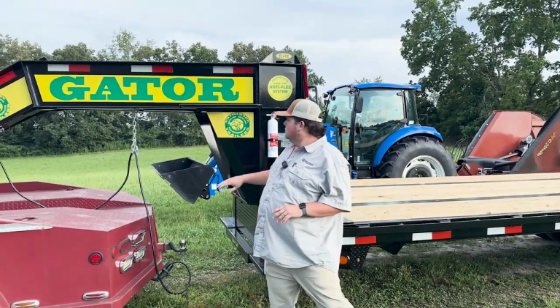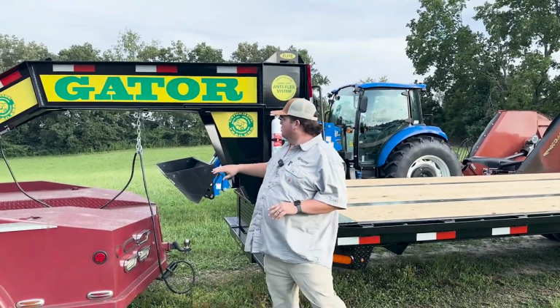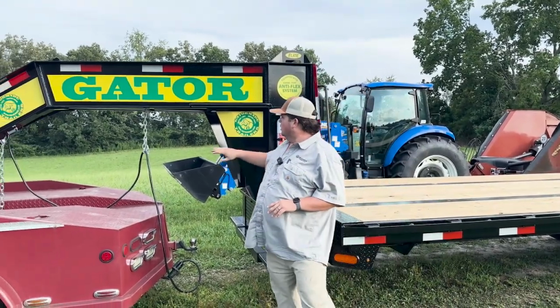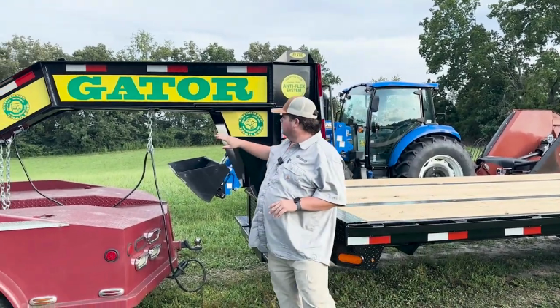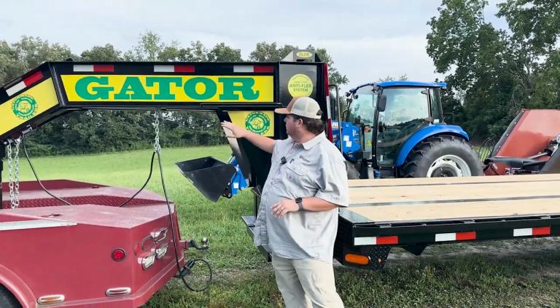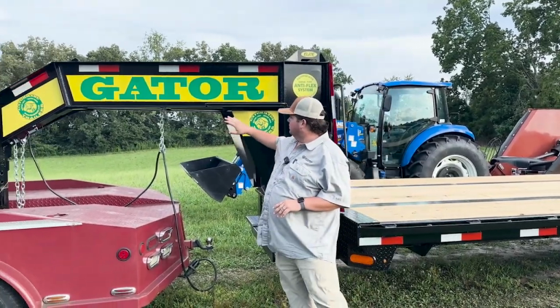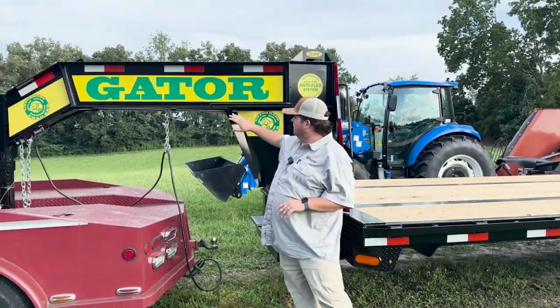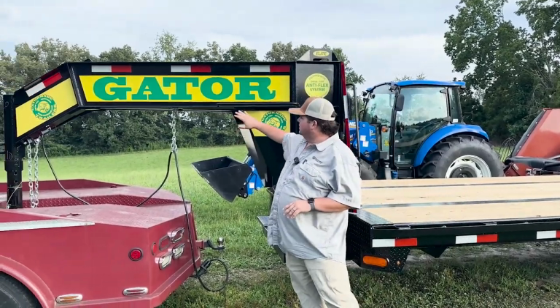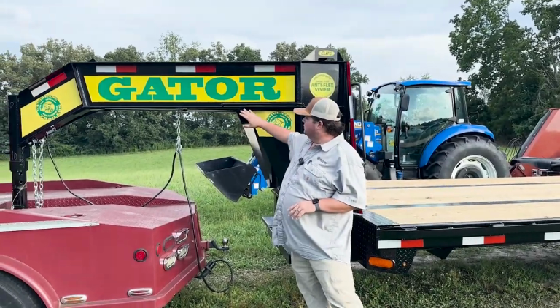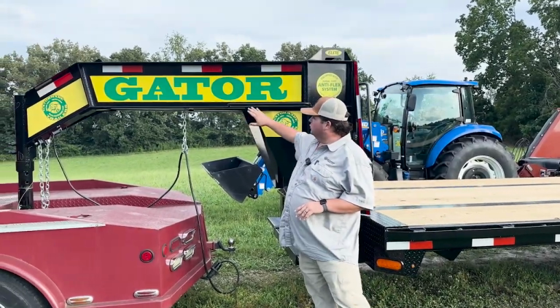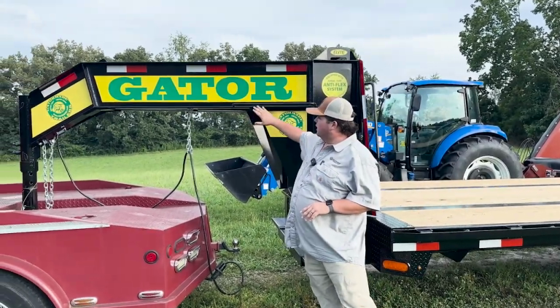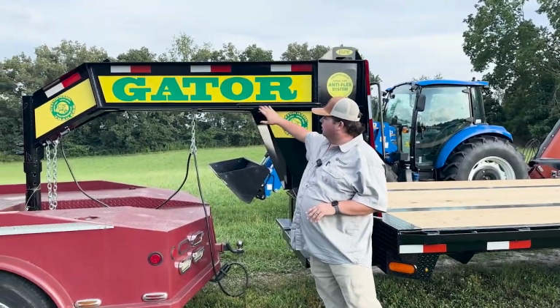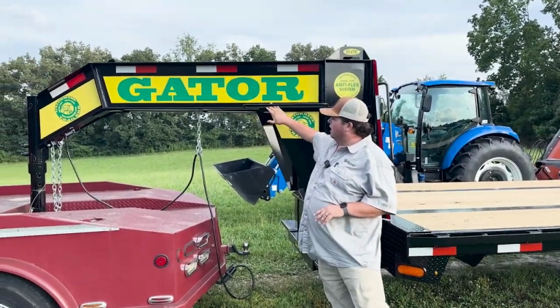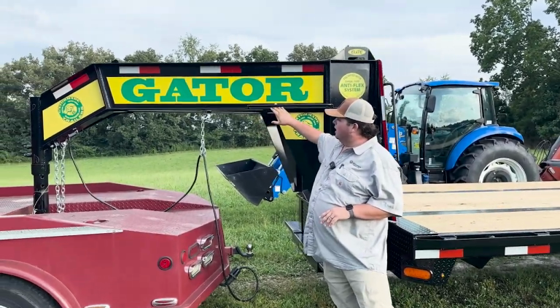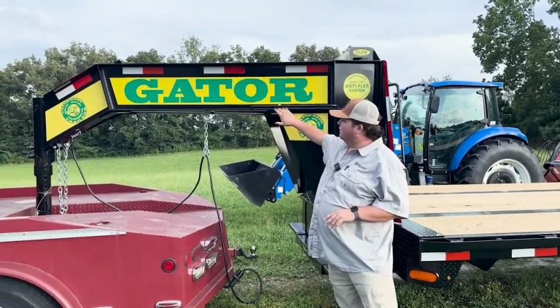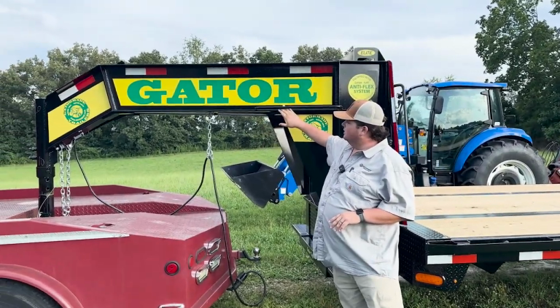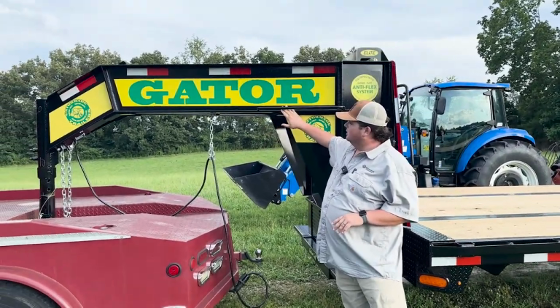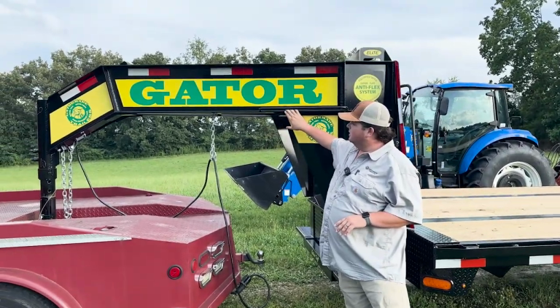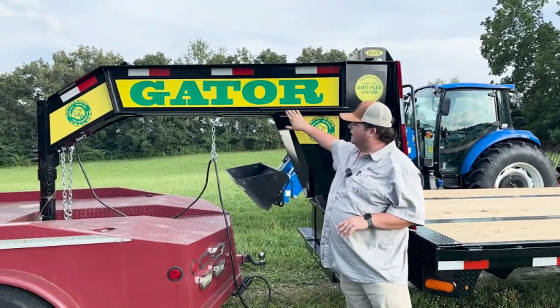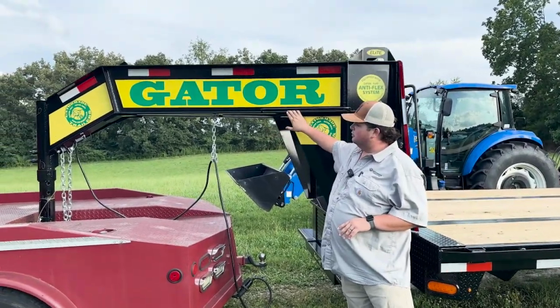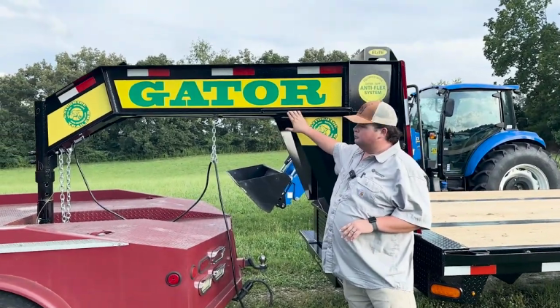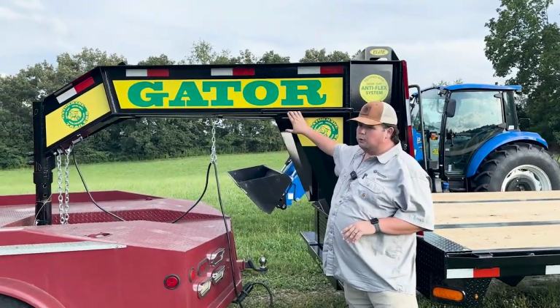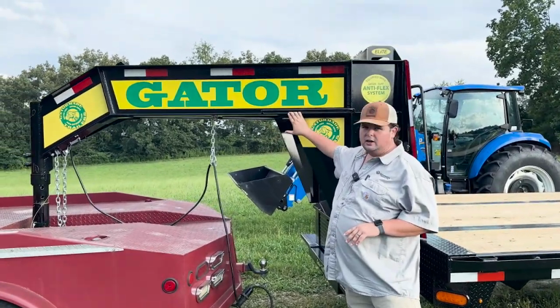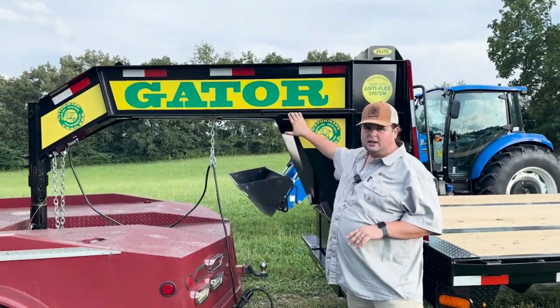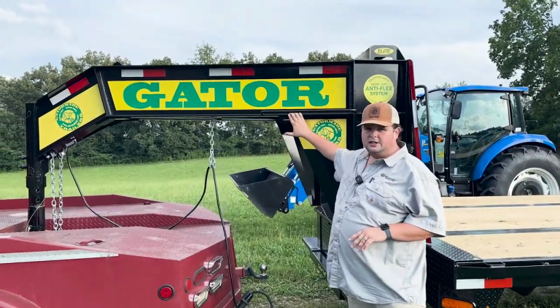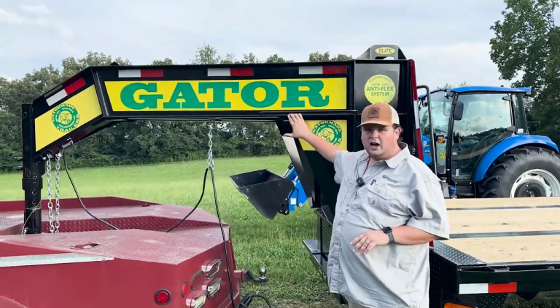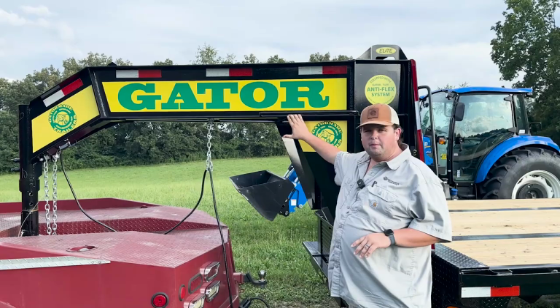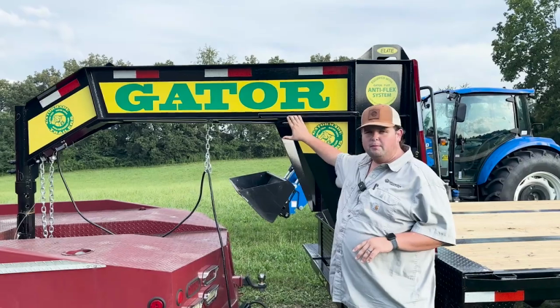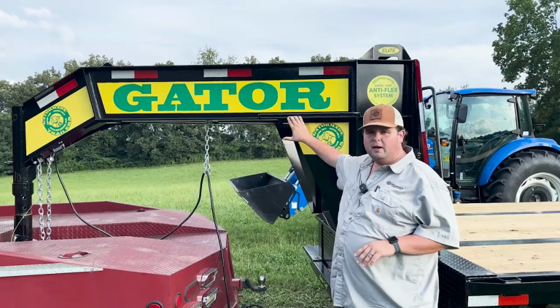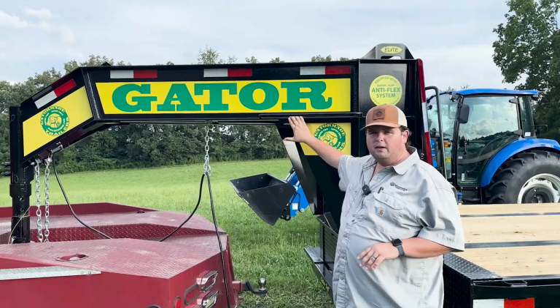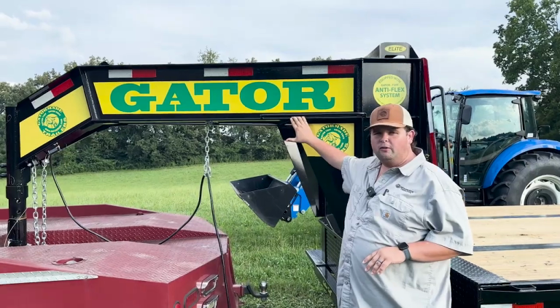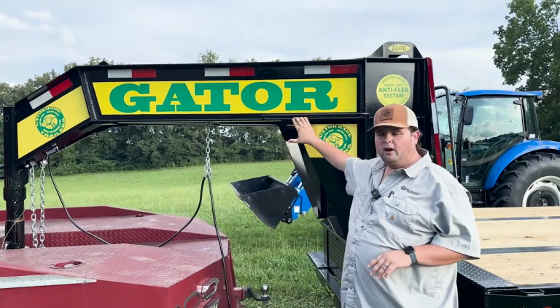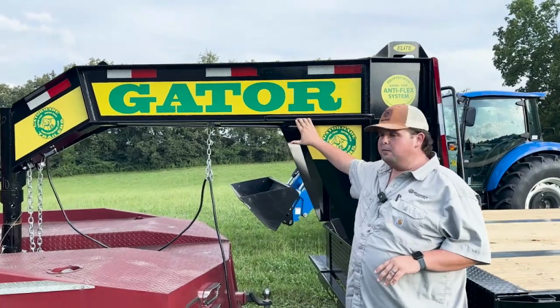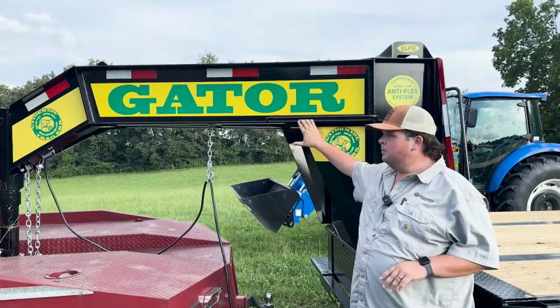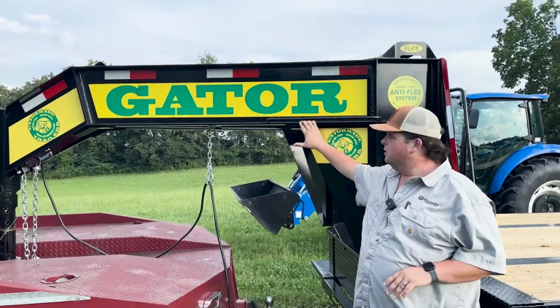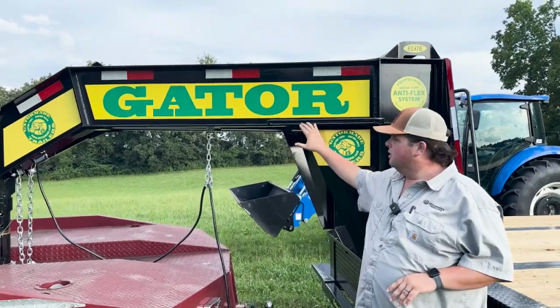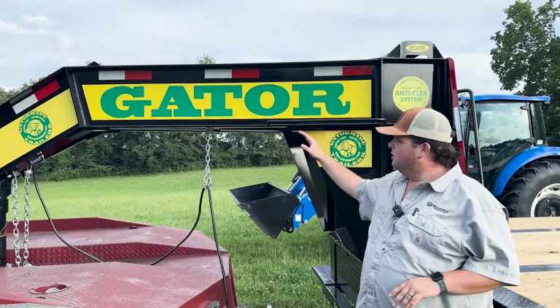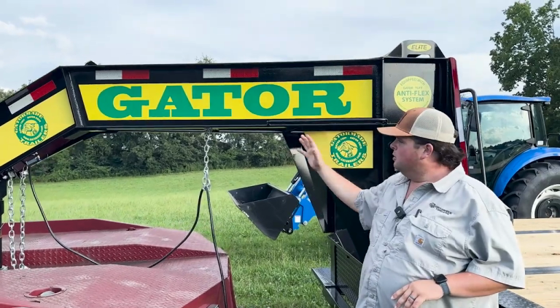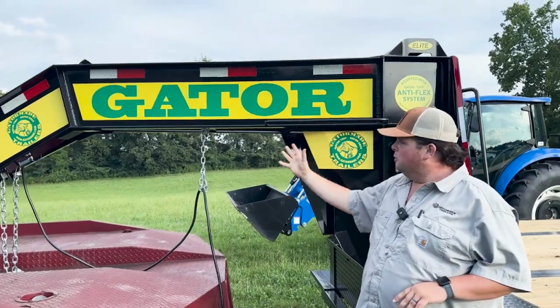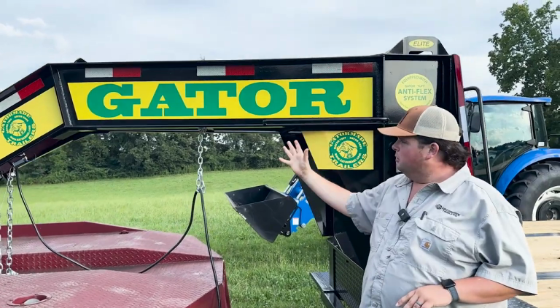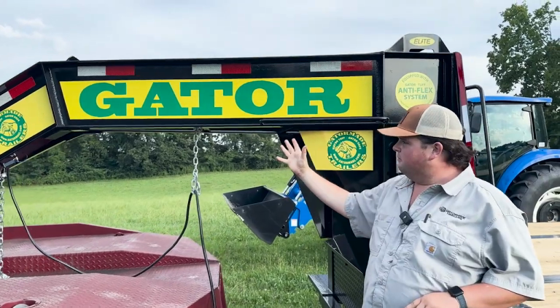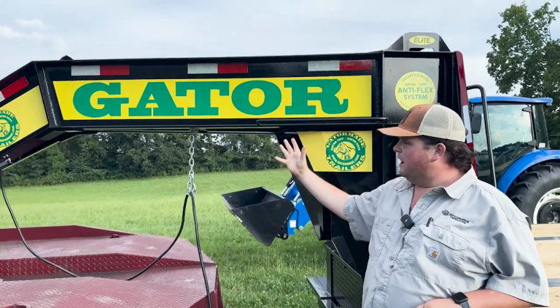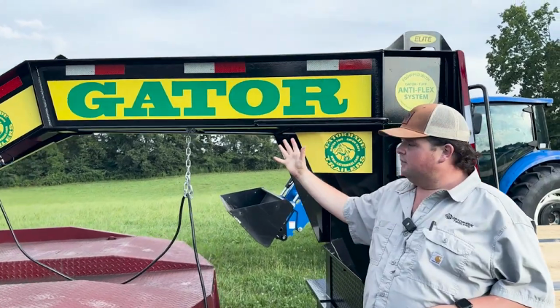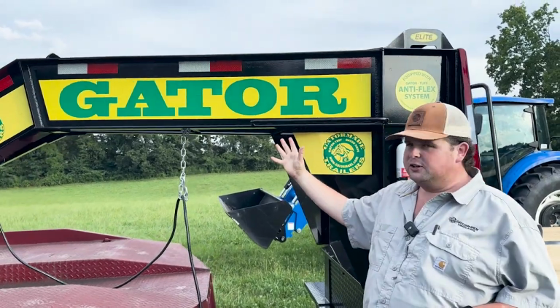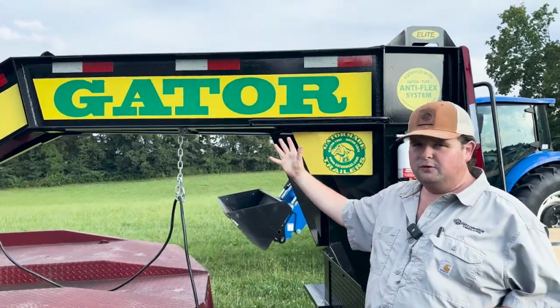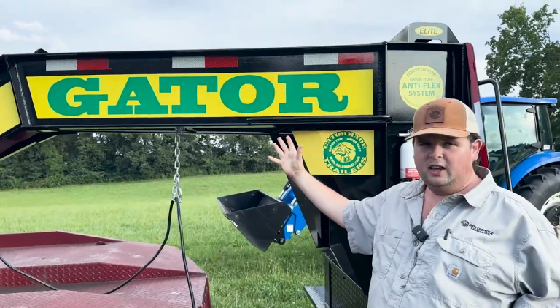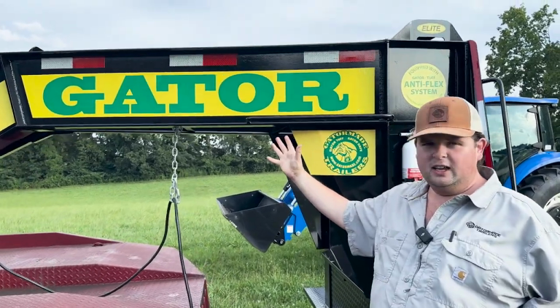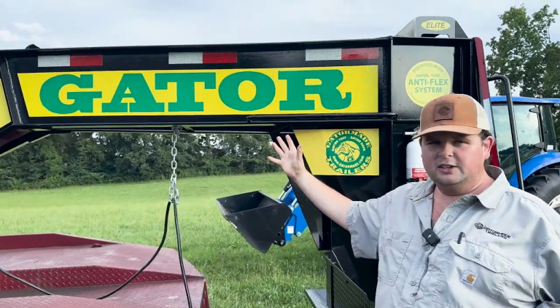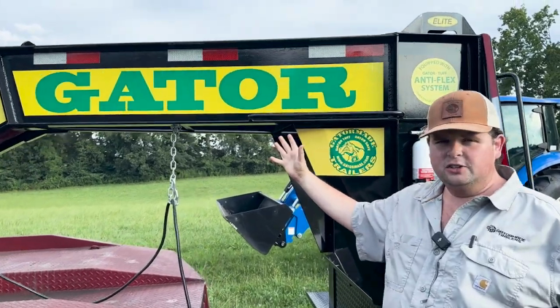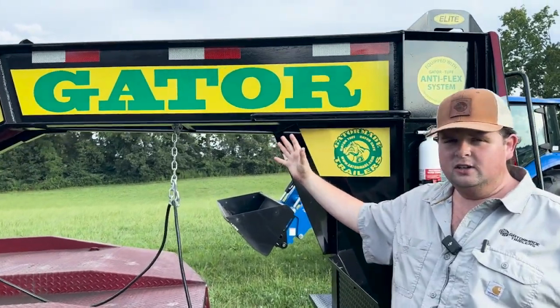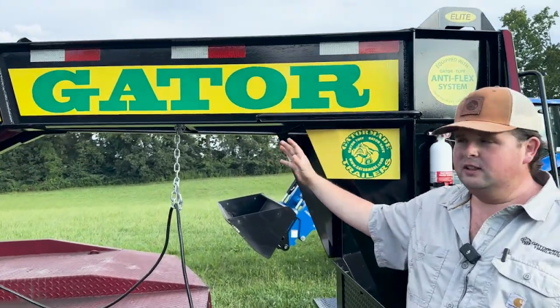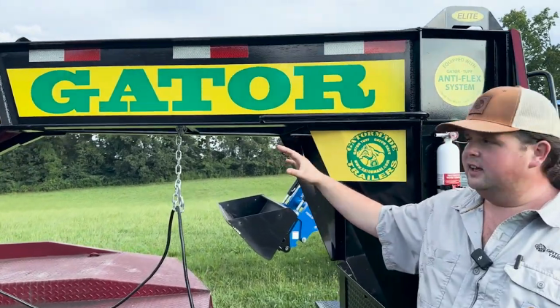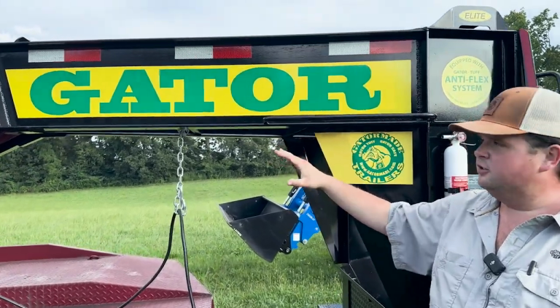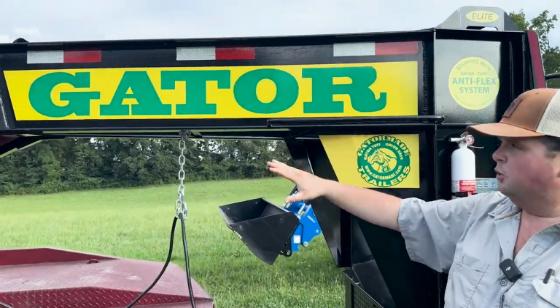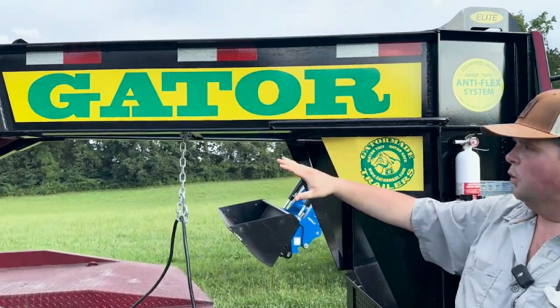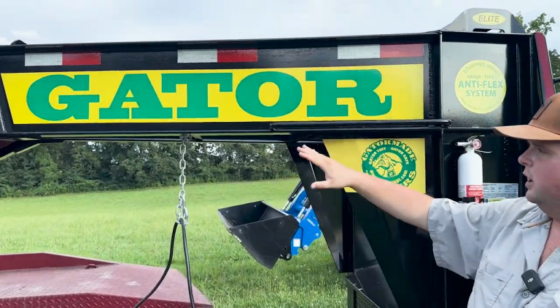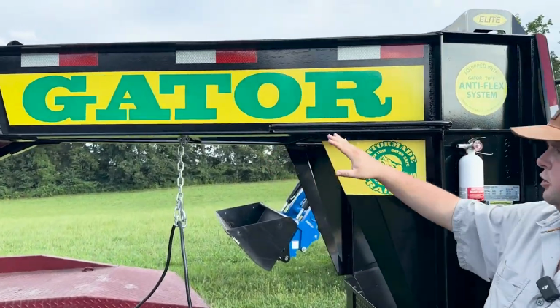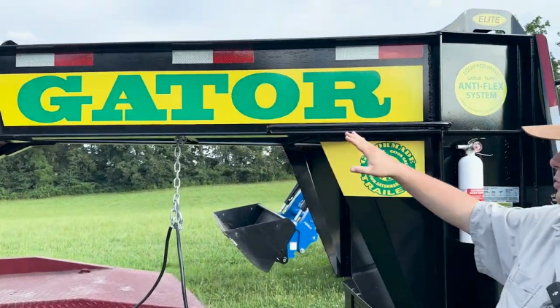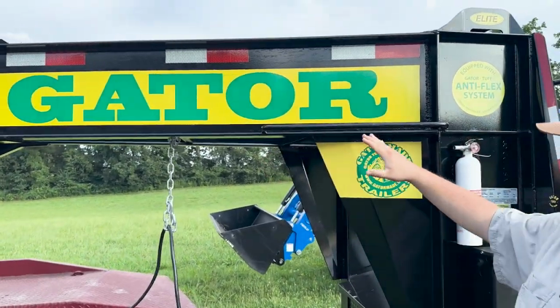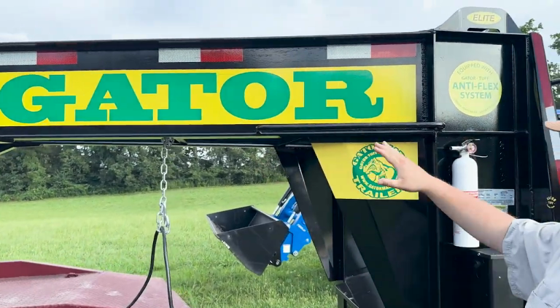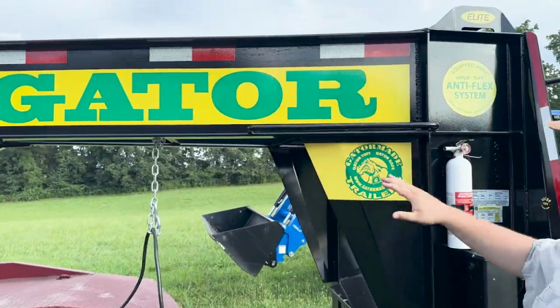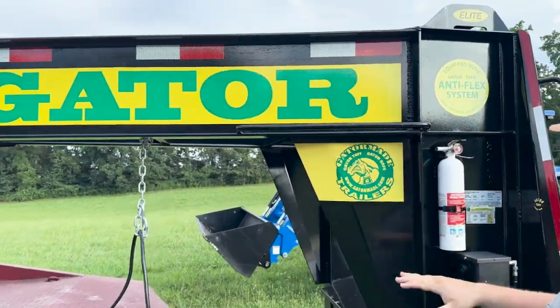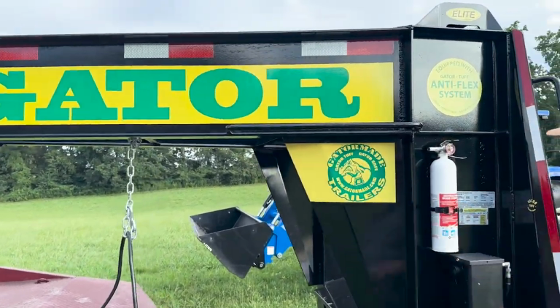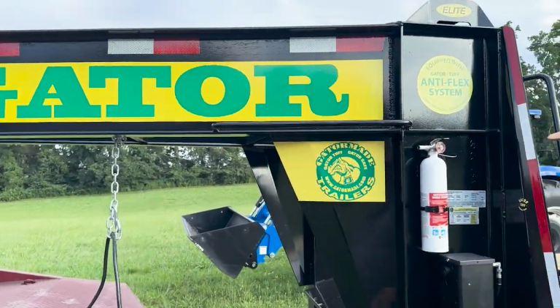What really stands this trailer out is a 14 inch I-beam mainframe with a 5 inch flange that's 22 pound per foot.